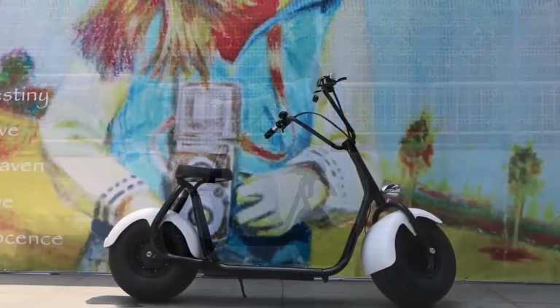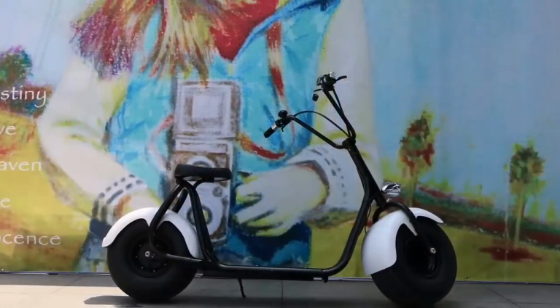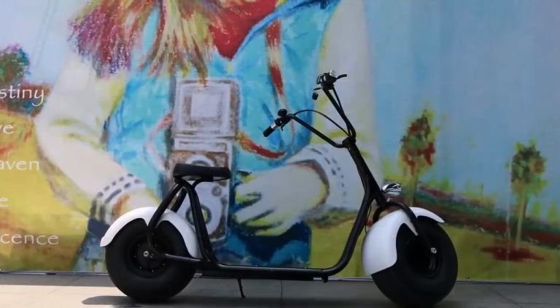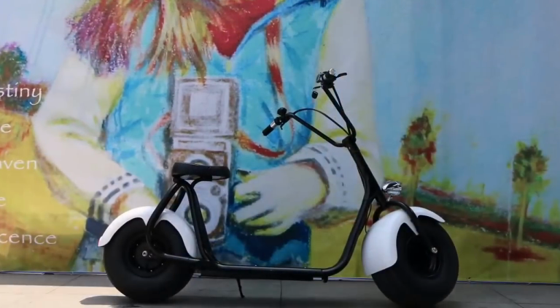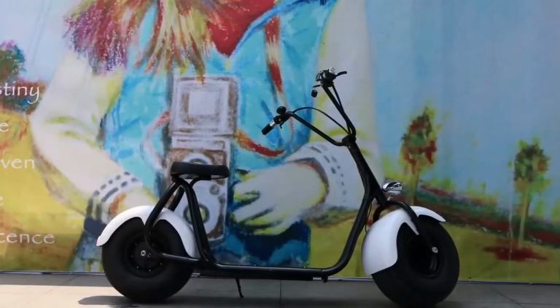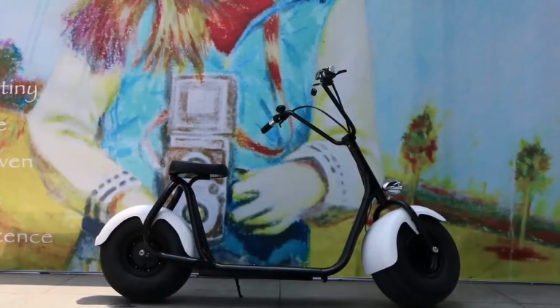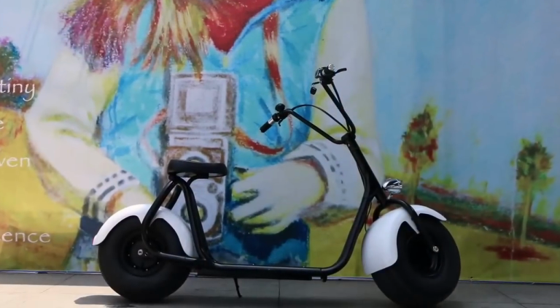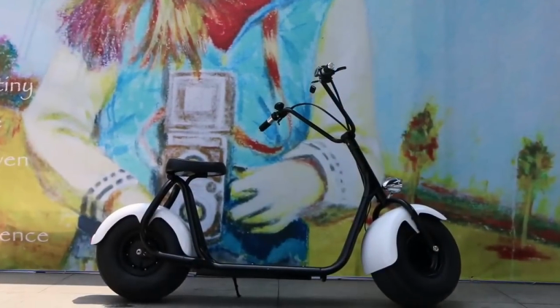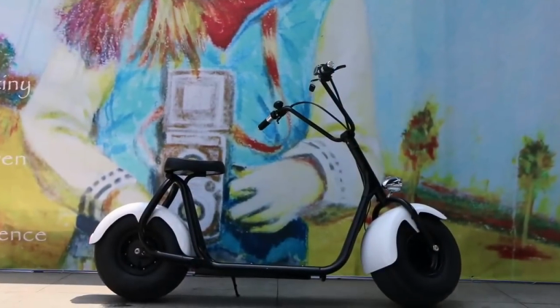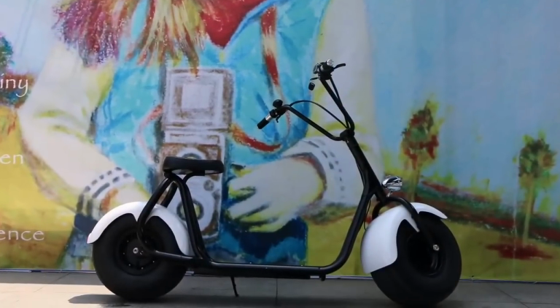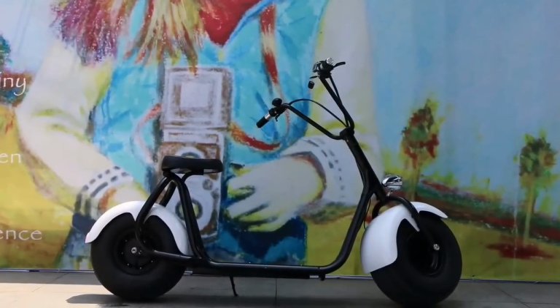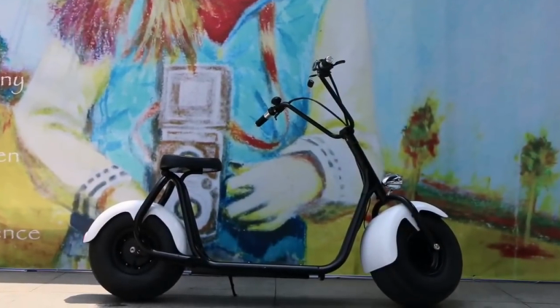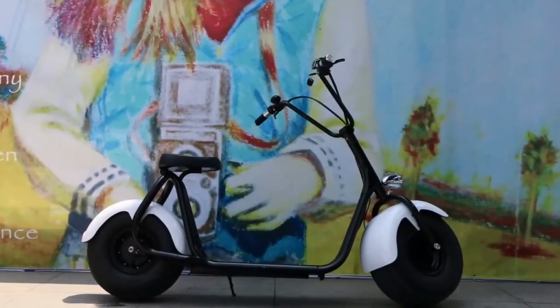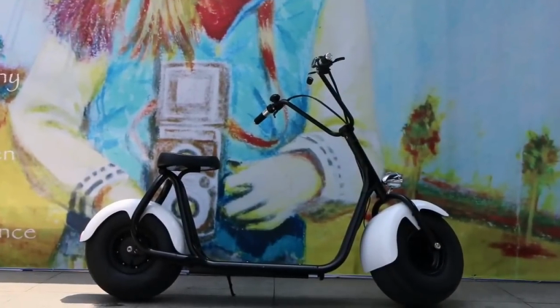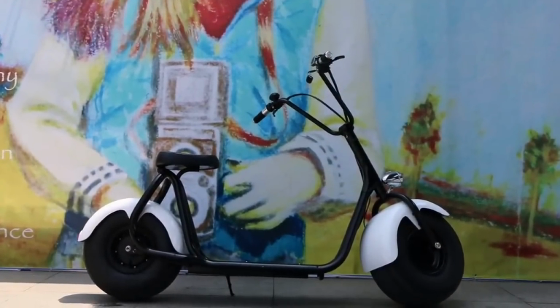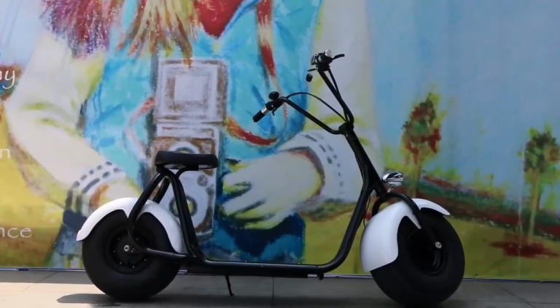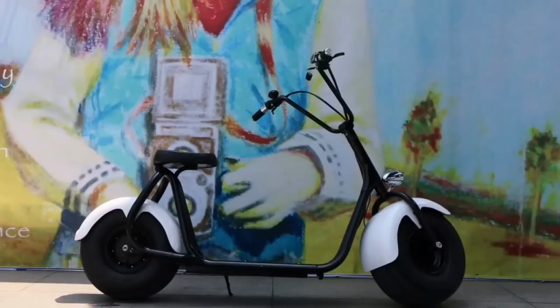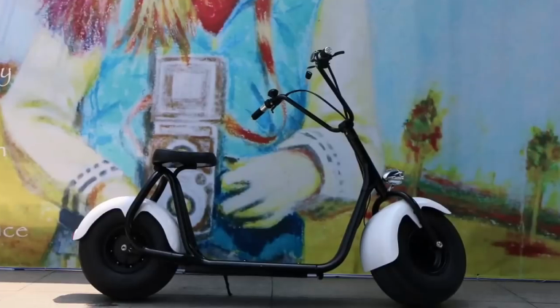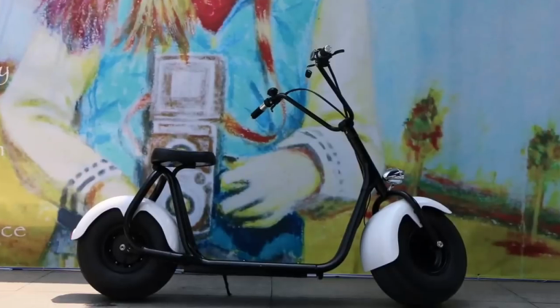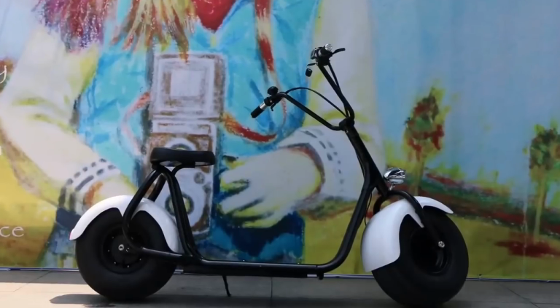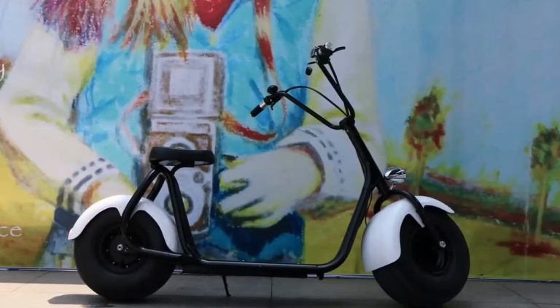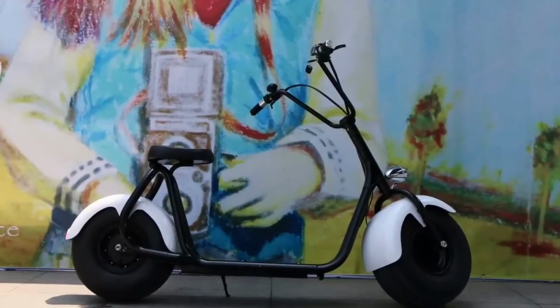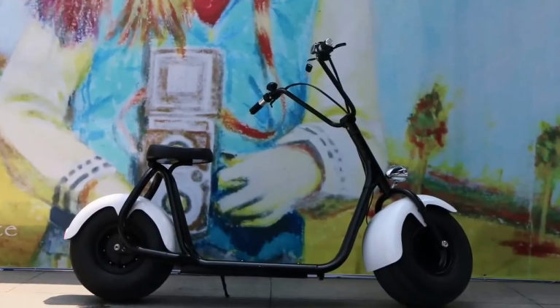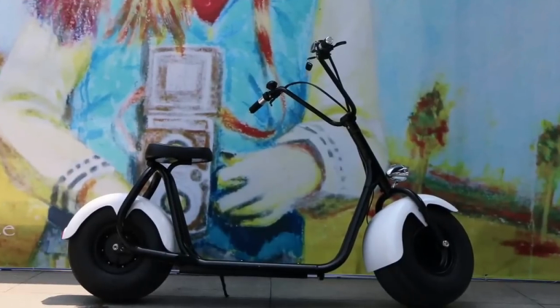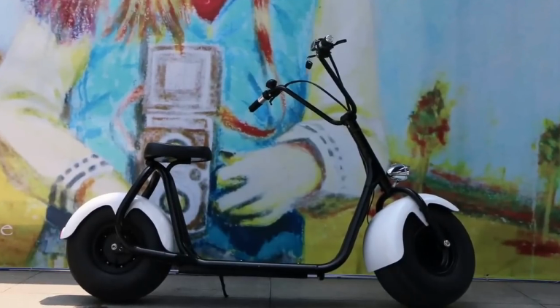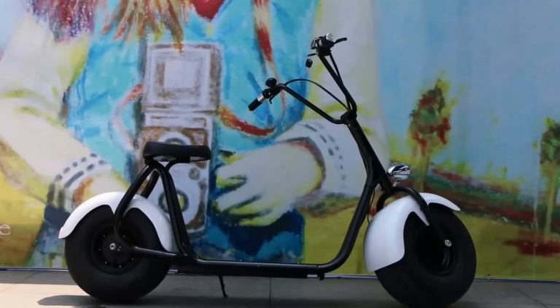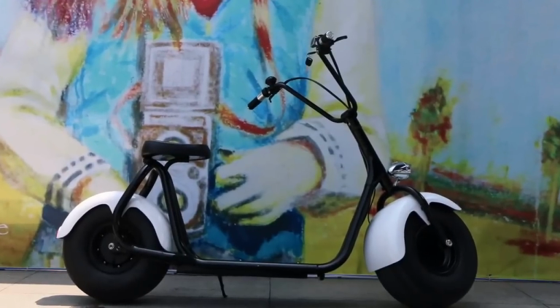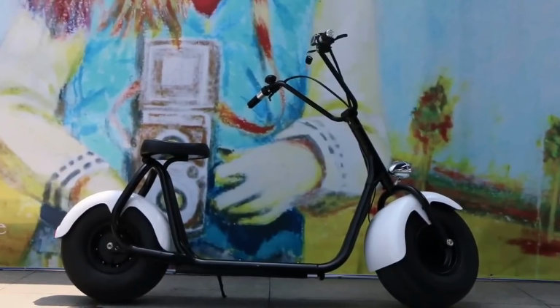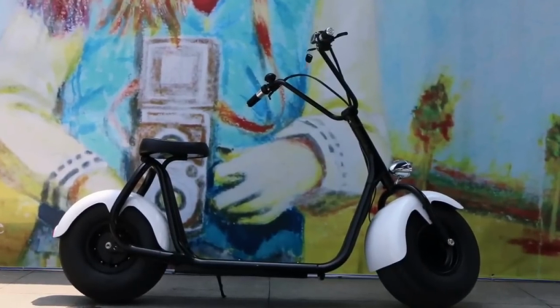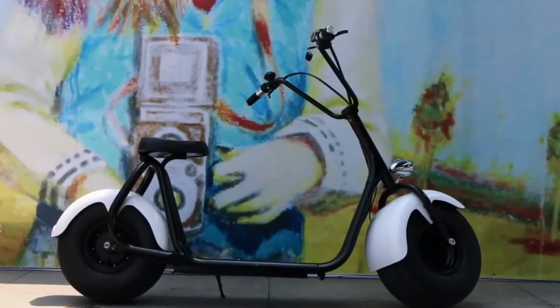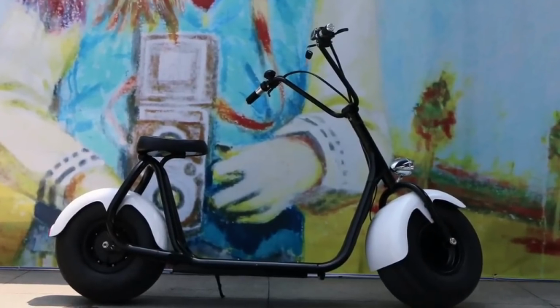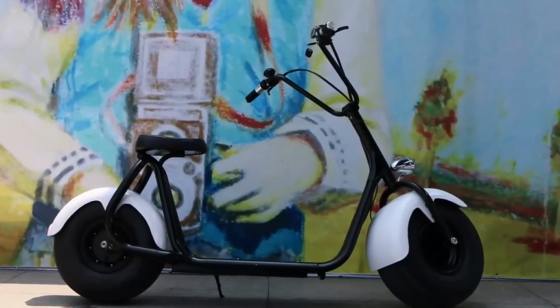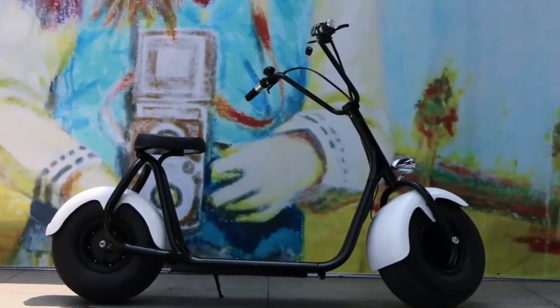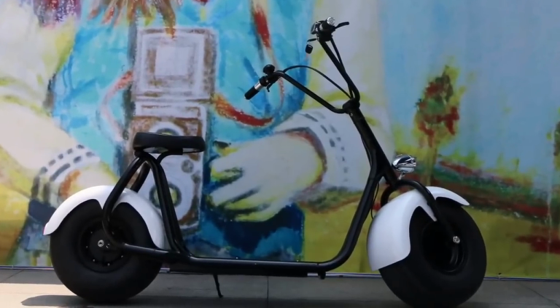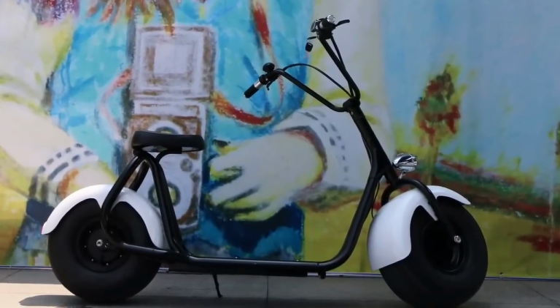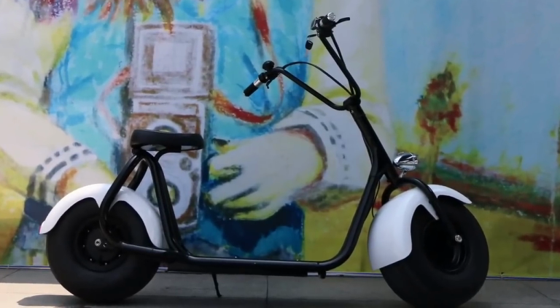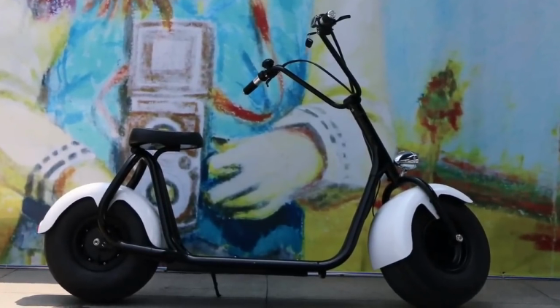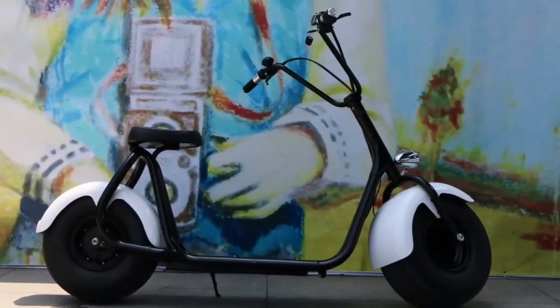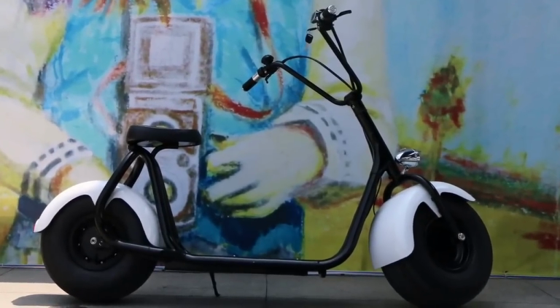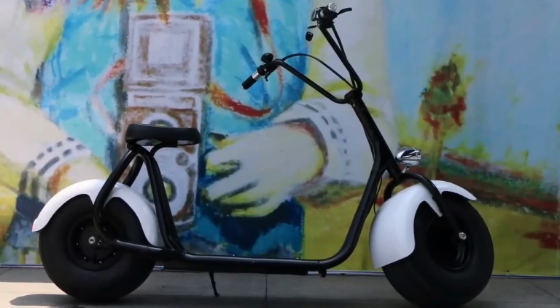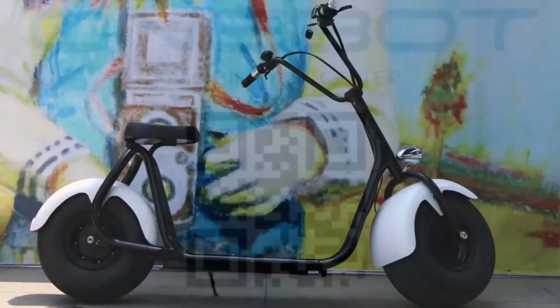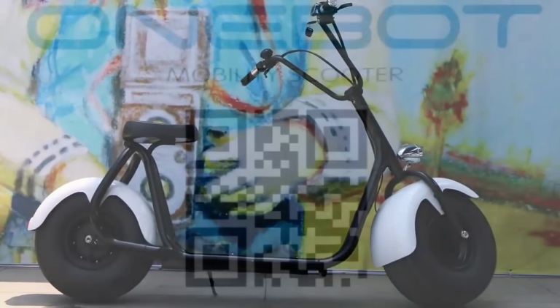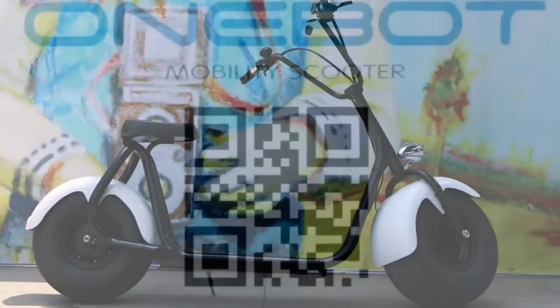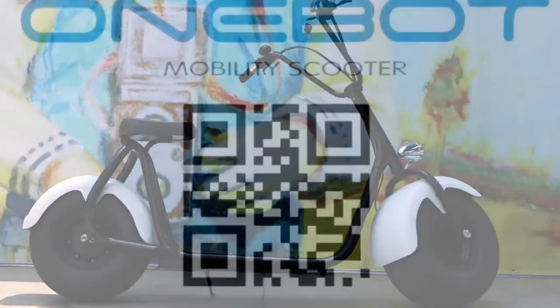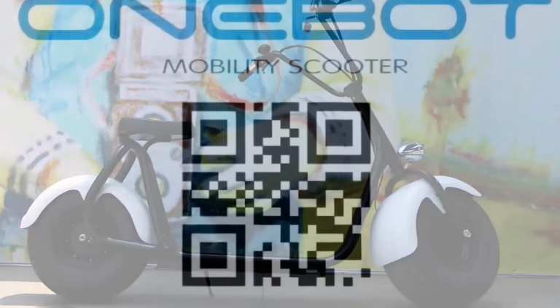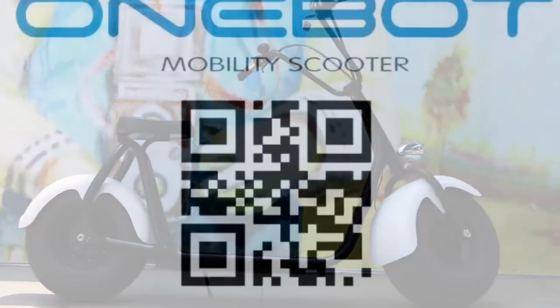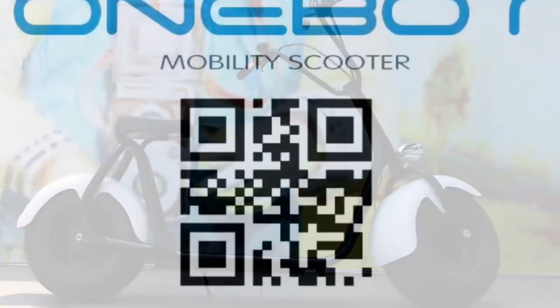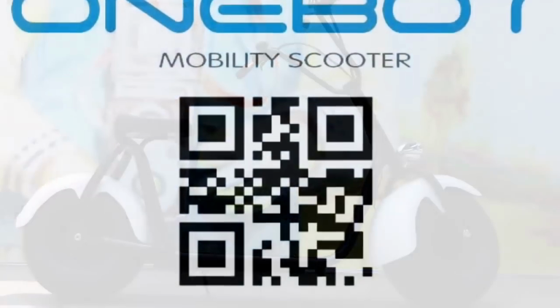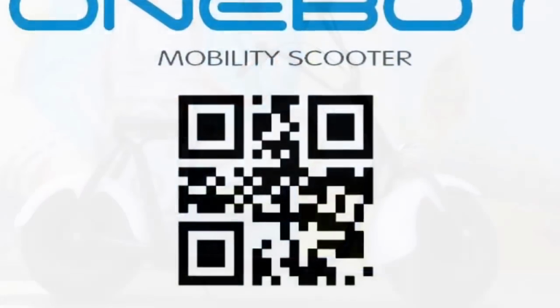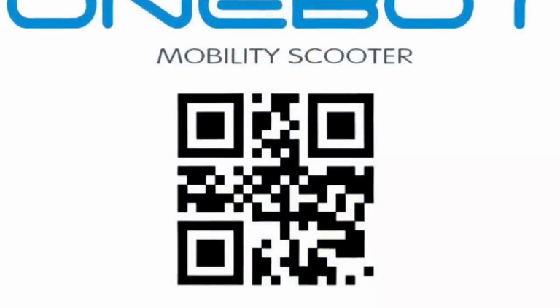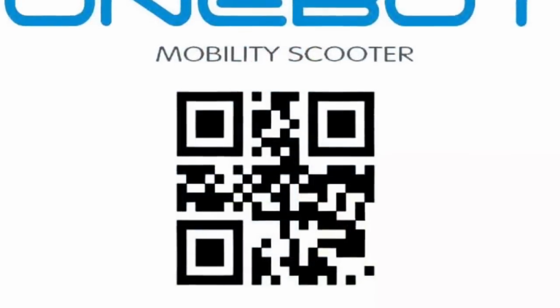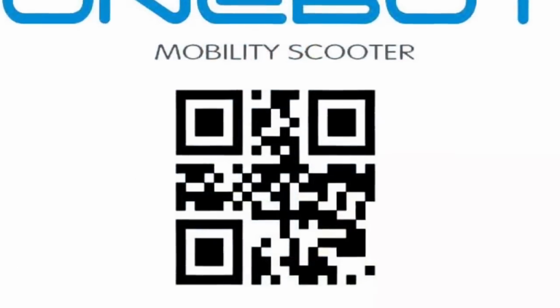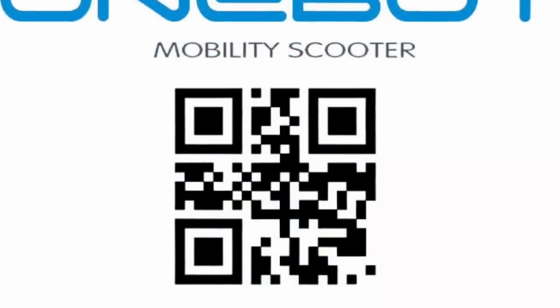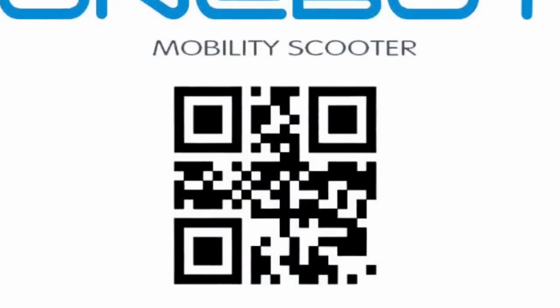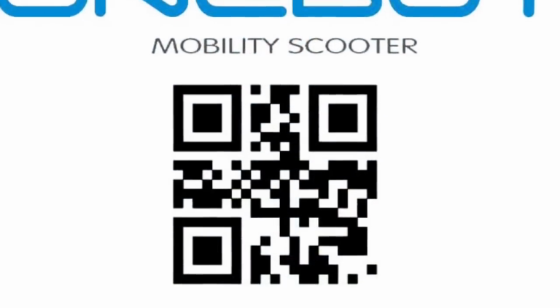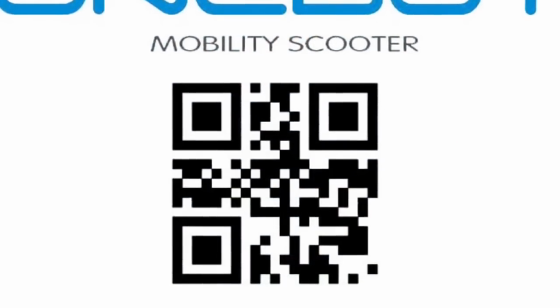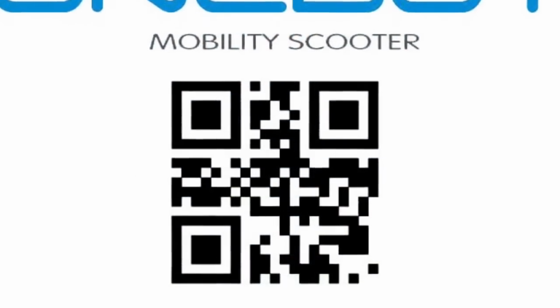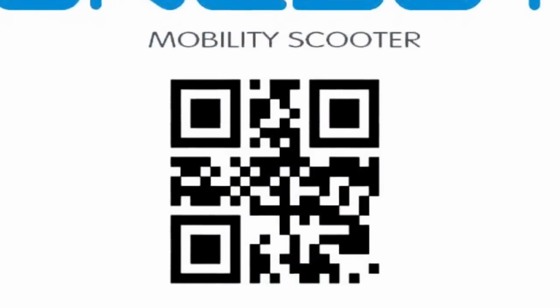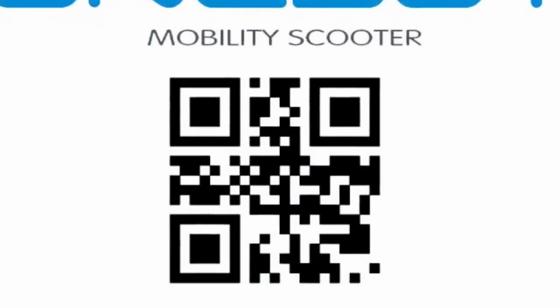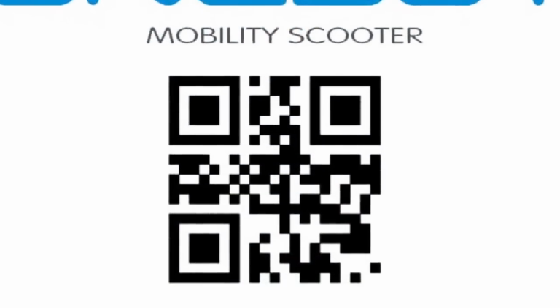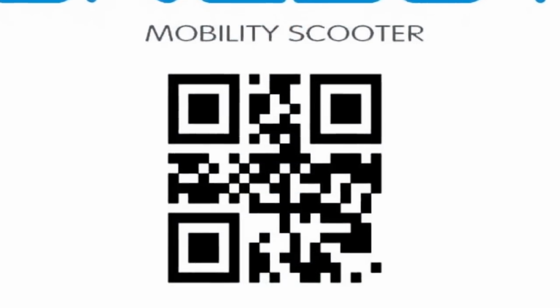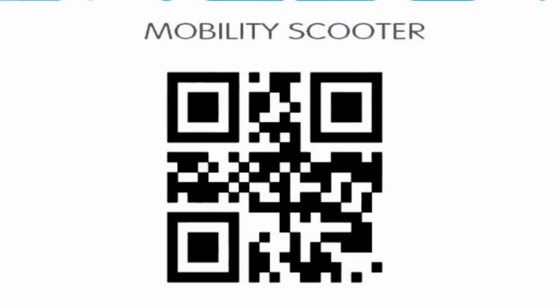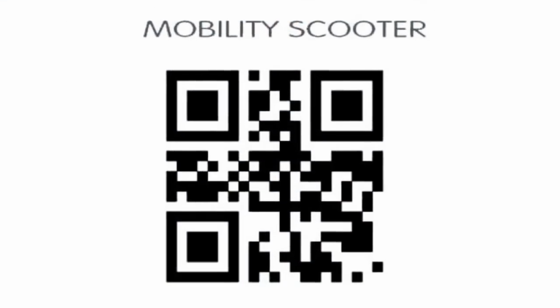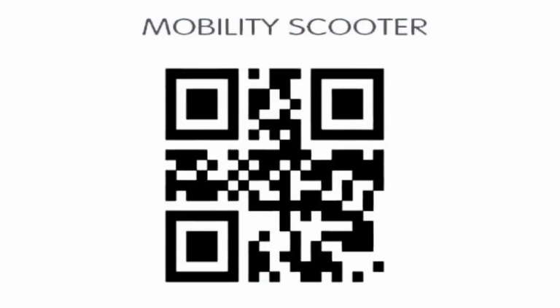Thanks for watching. If you are interested in this fat tire scooter, welcome to contact us. See you.